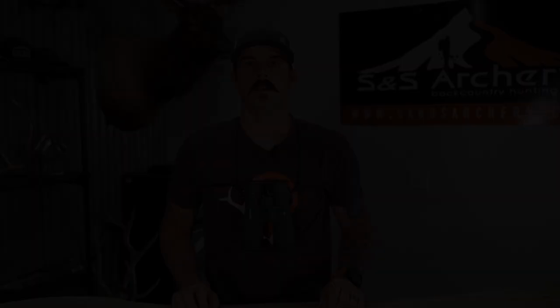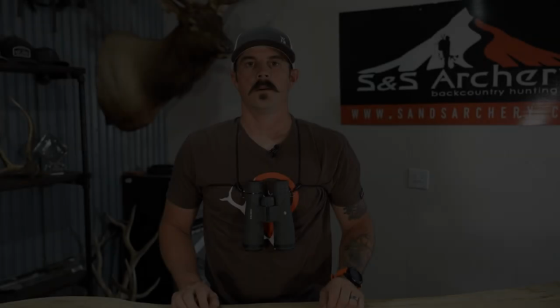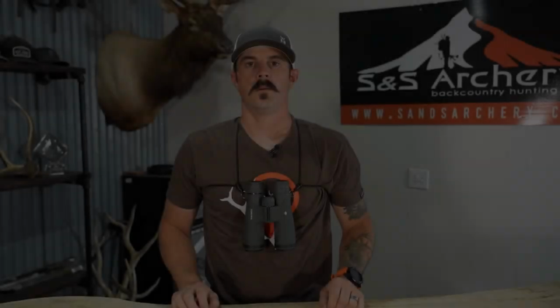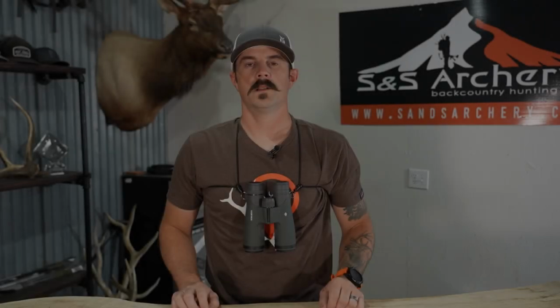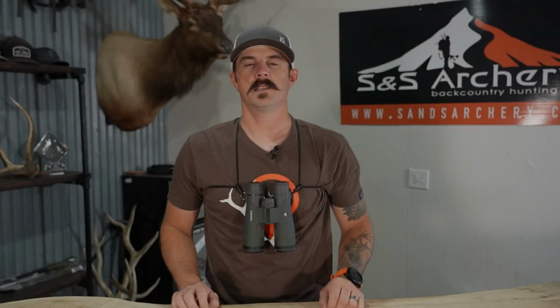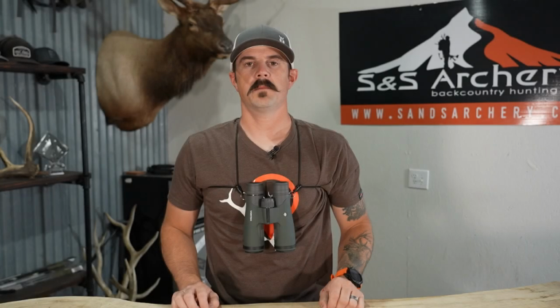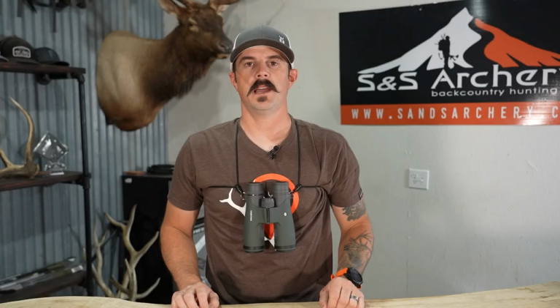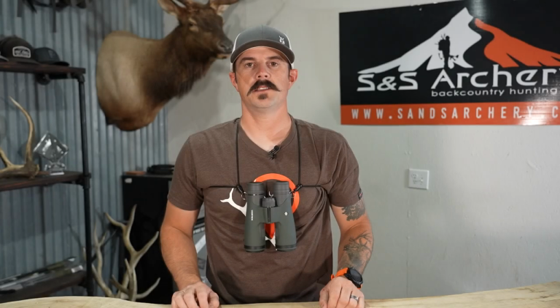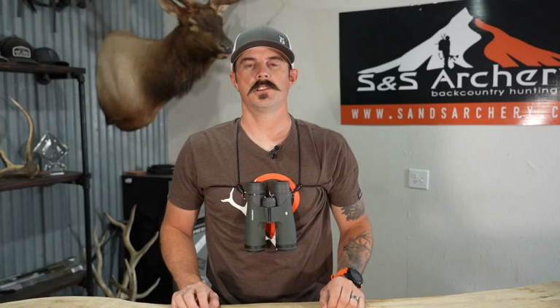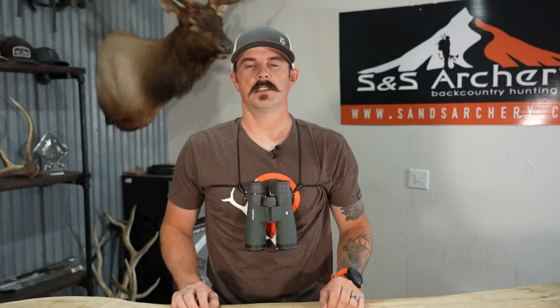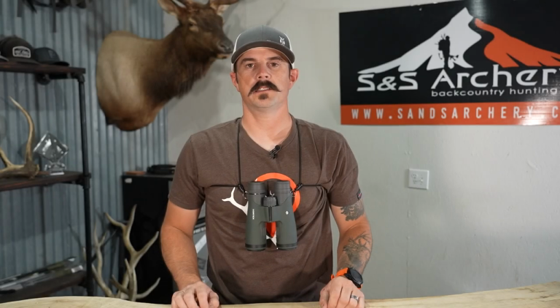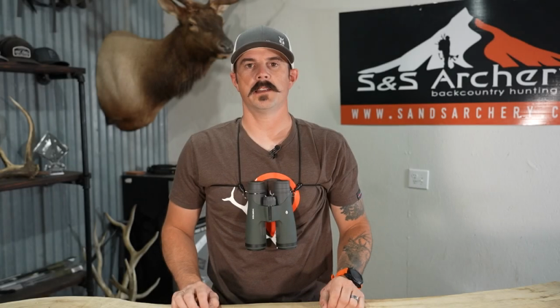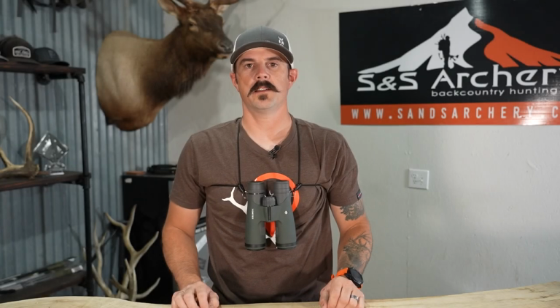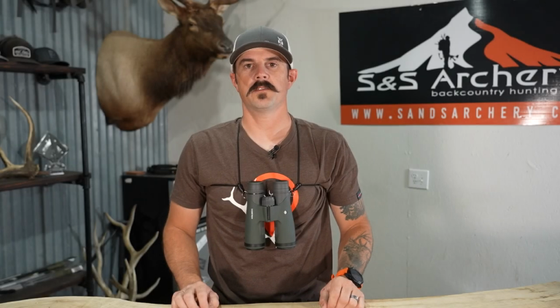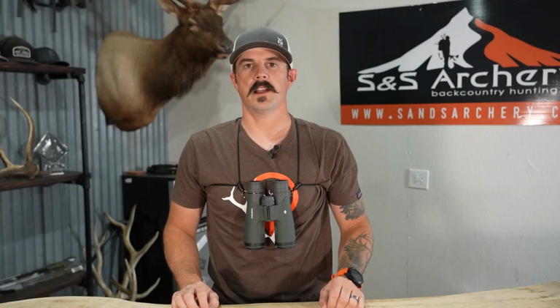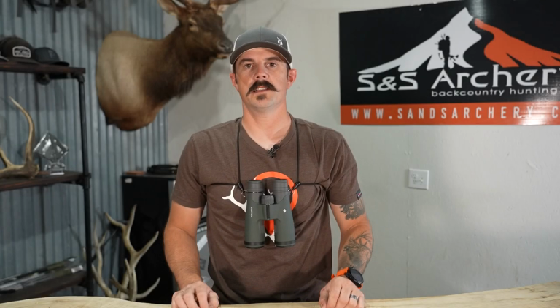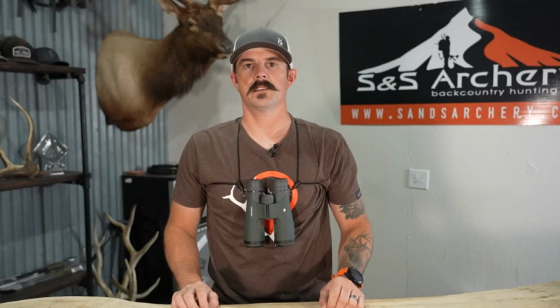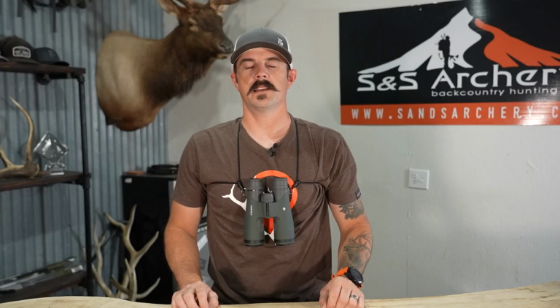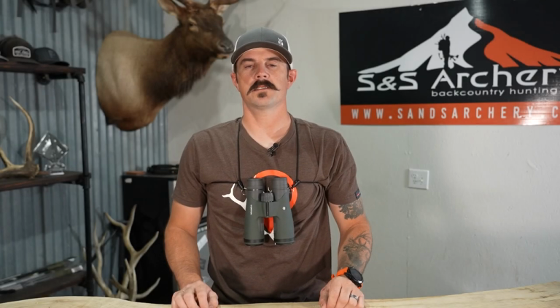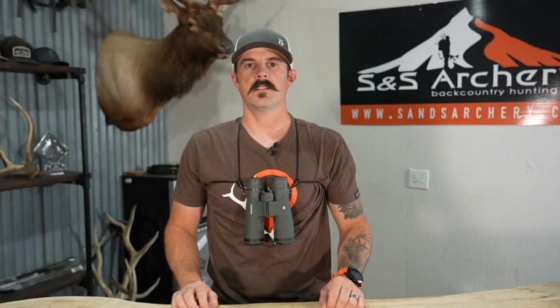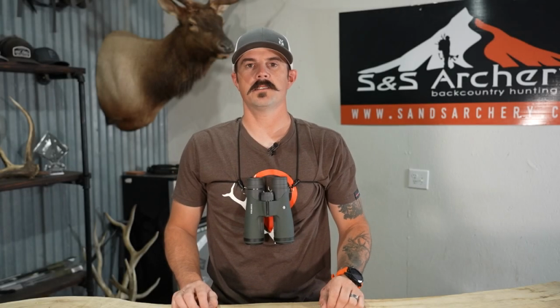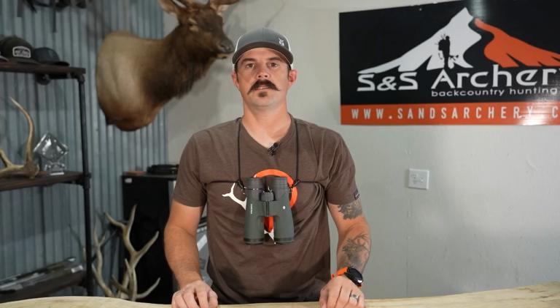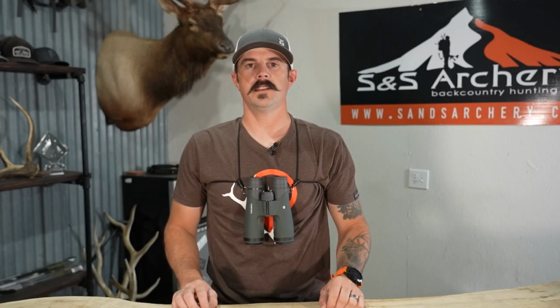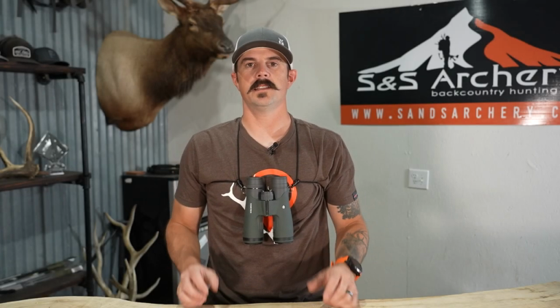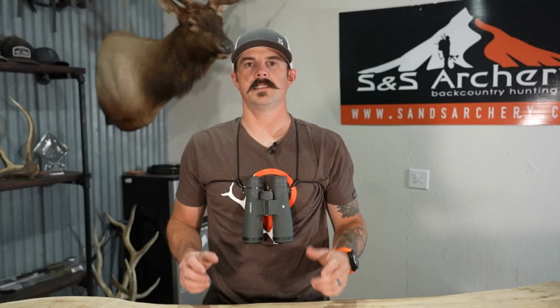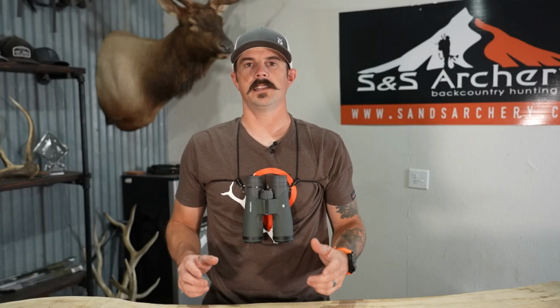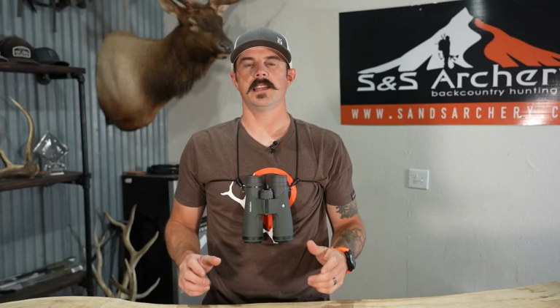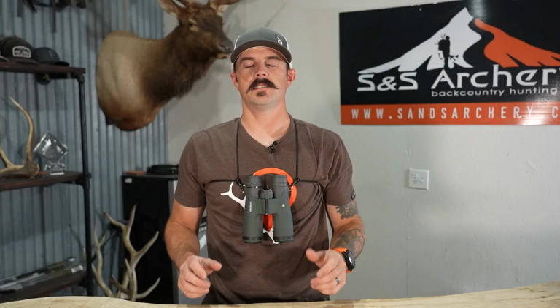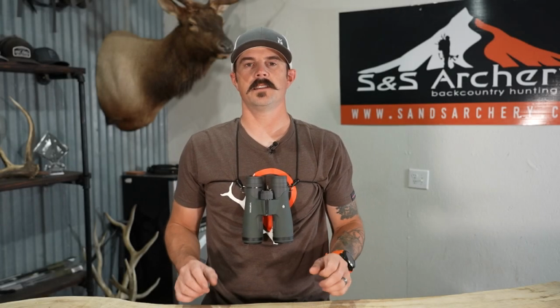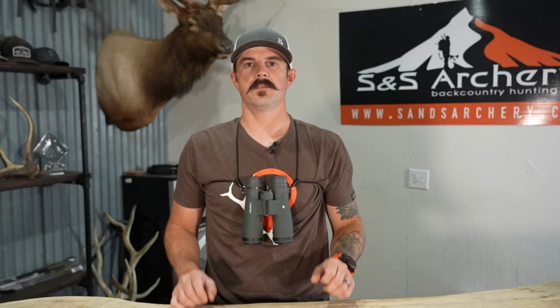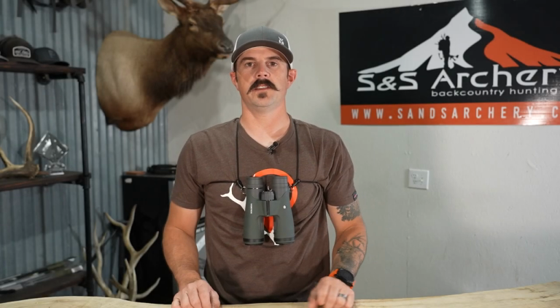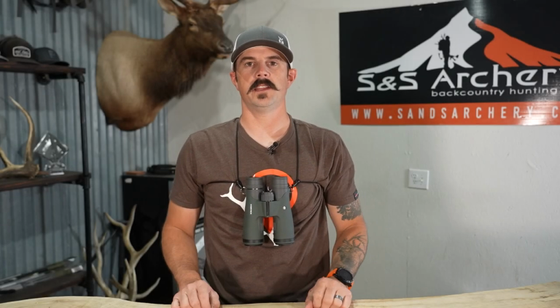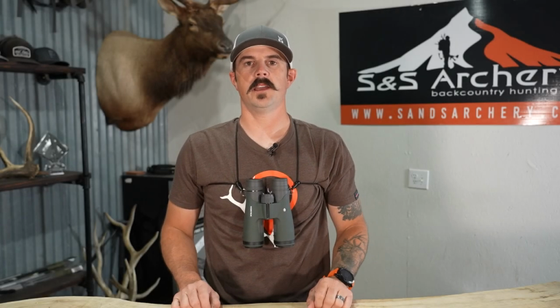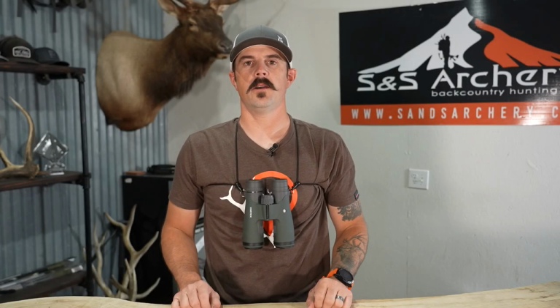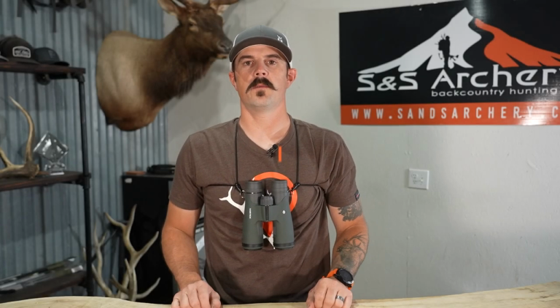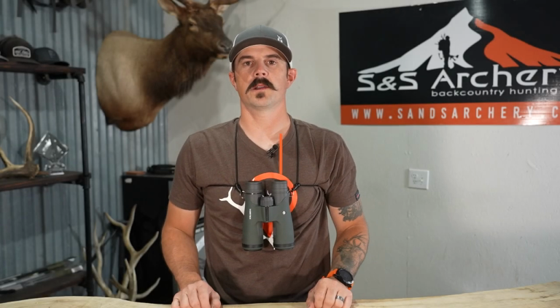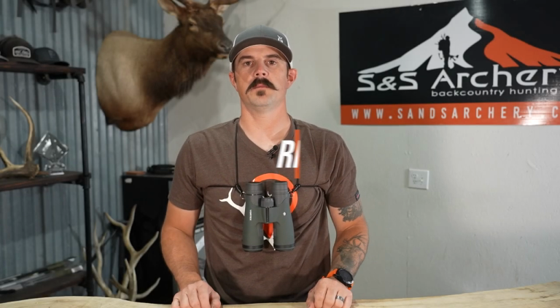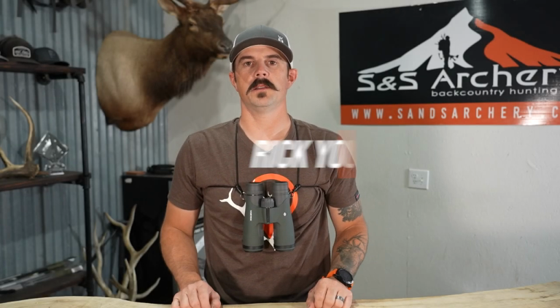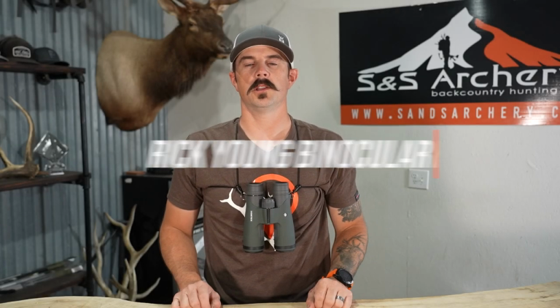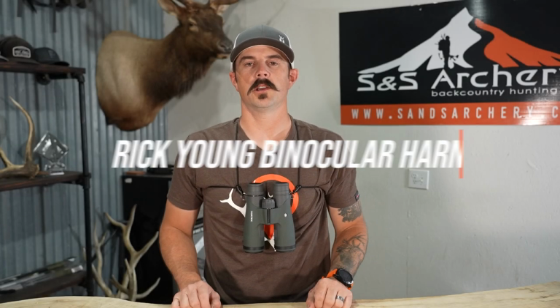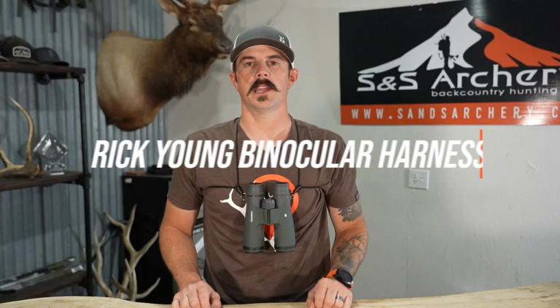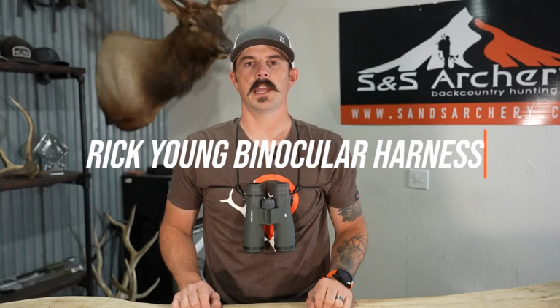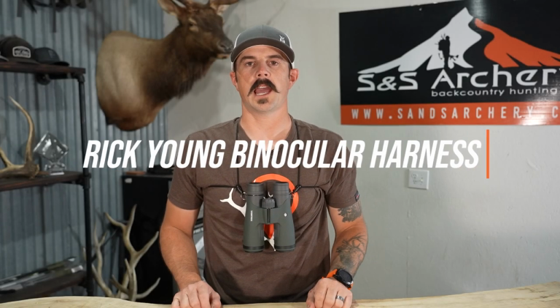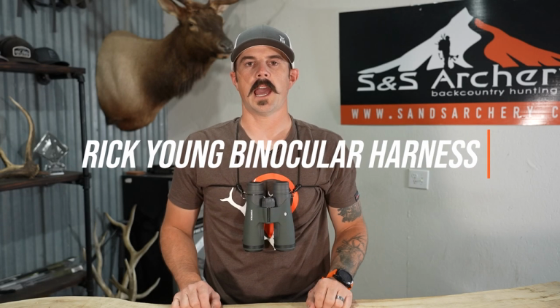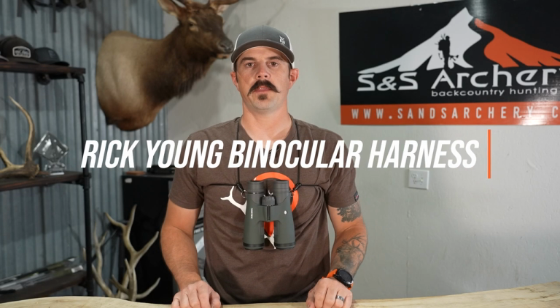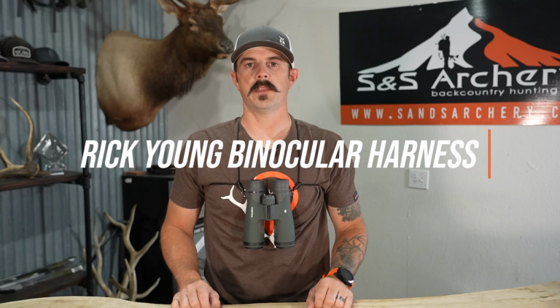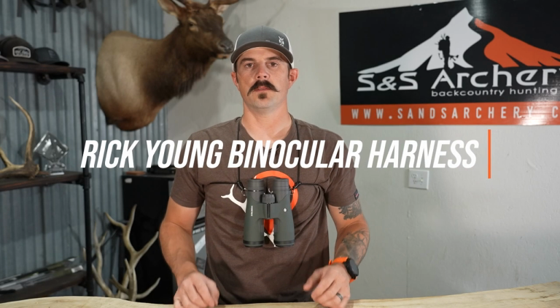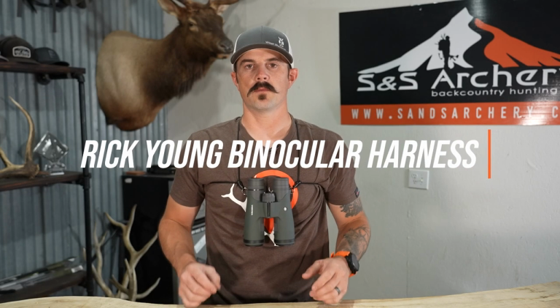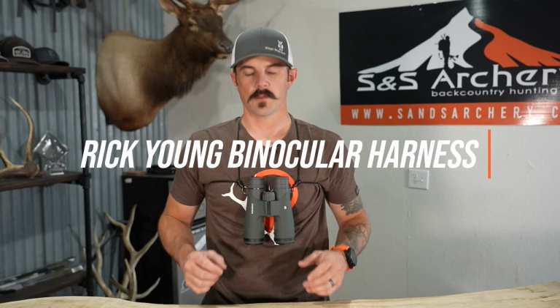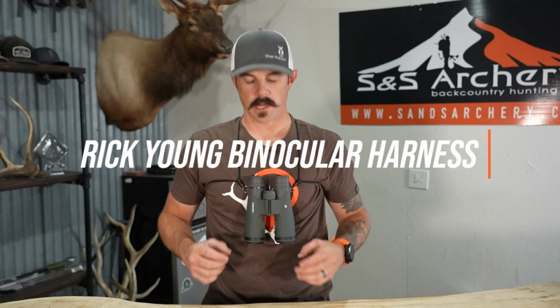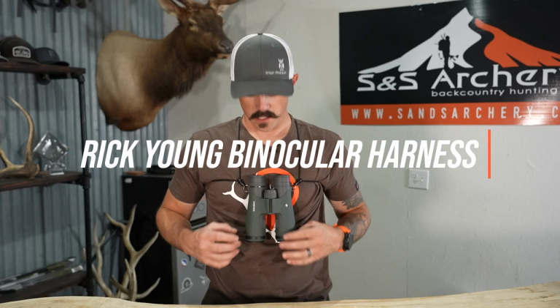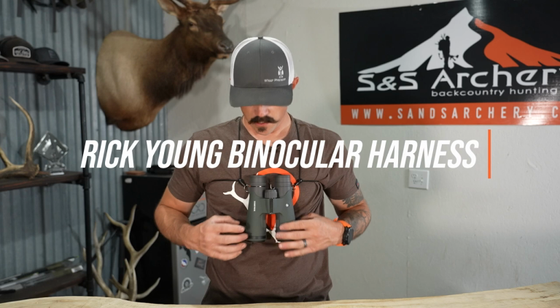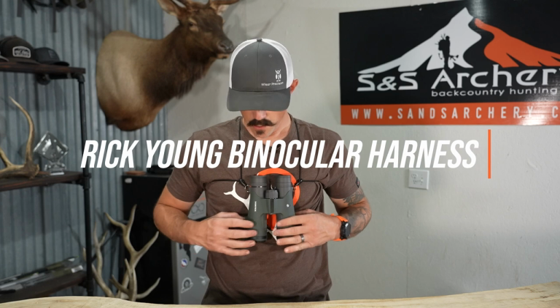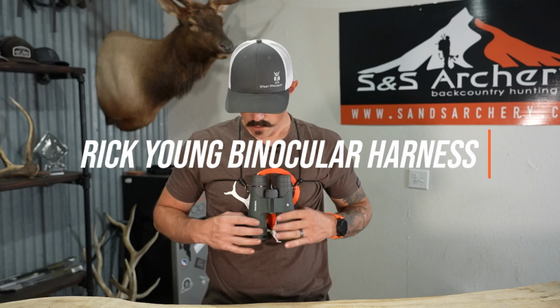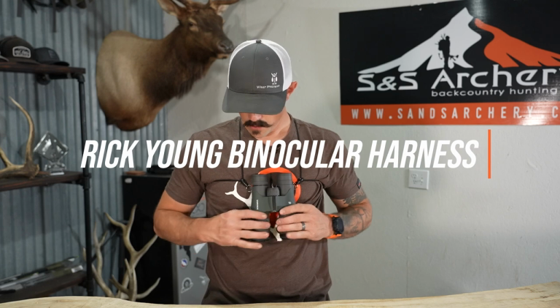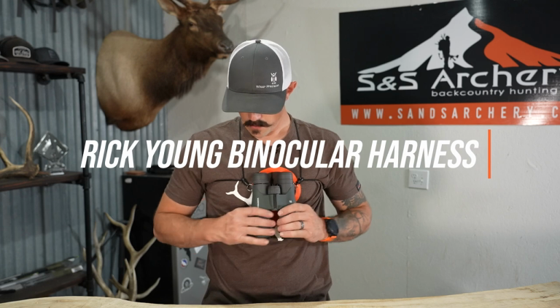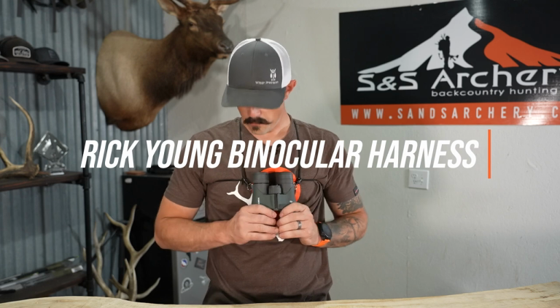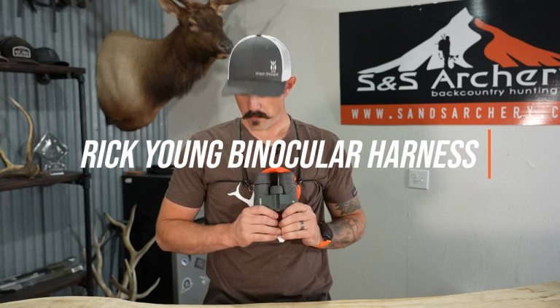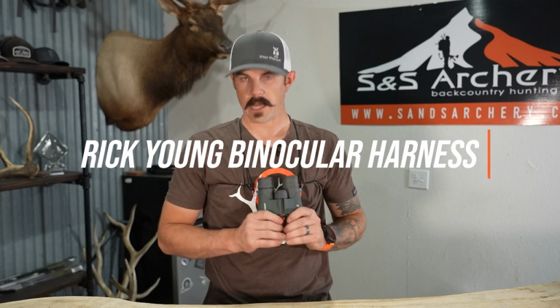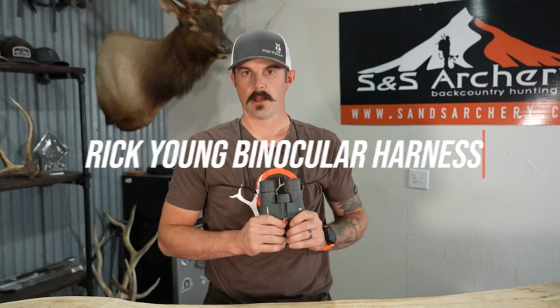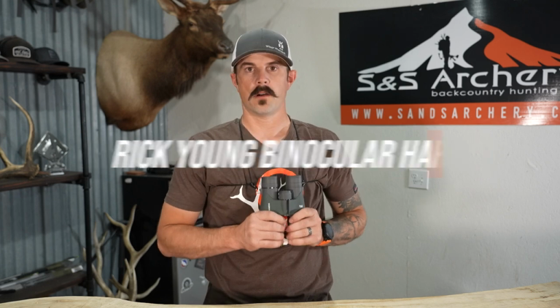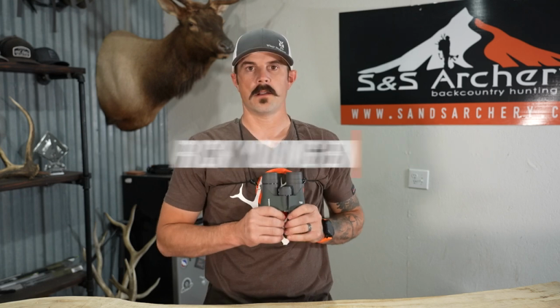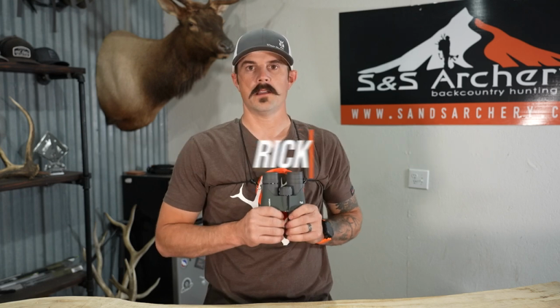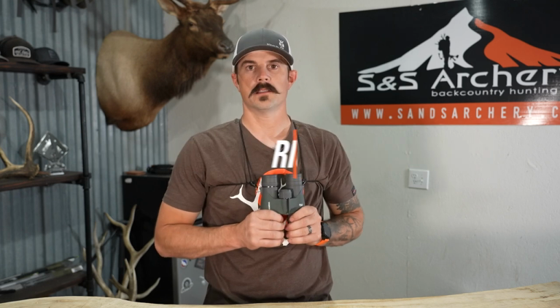What's up guys, Justin here for S&S Archery. In today's gear video, we're going to be looking at the Rick Young Bino Harness.